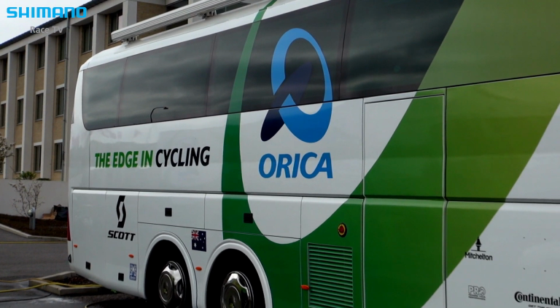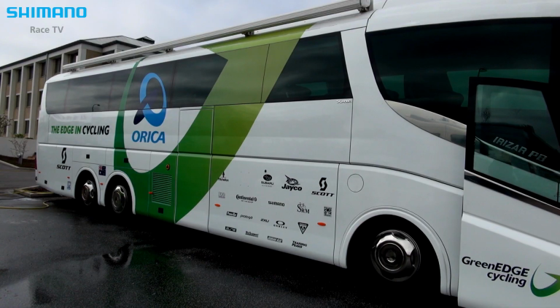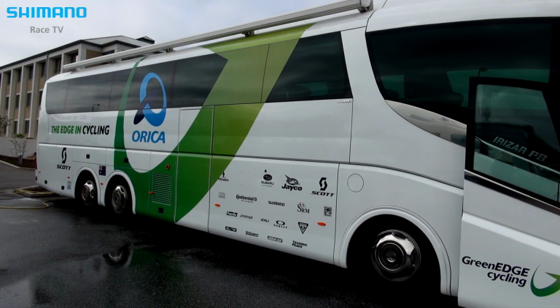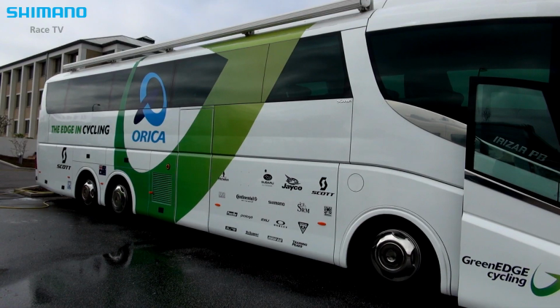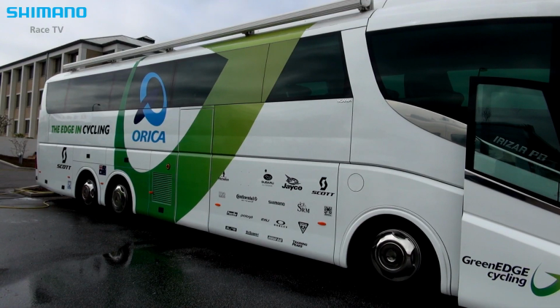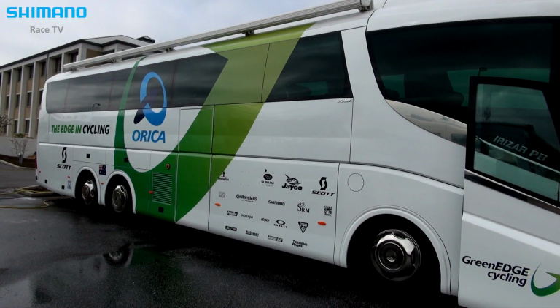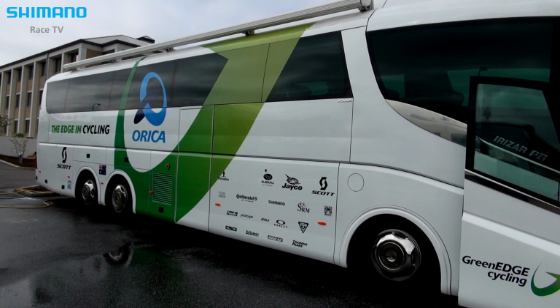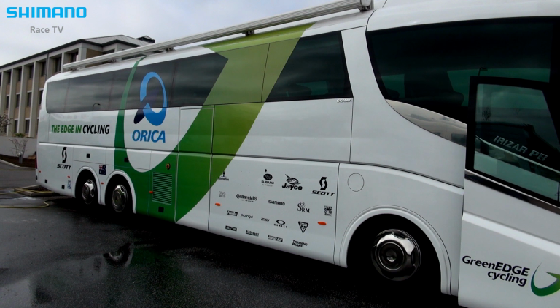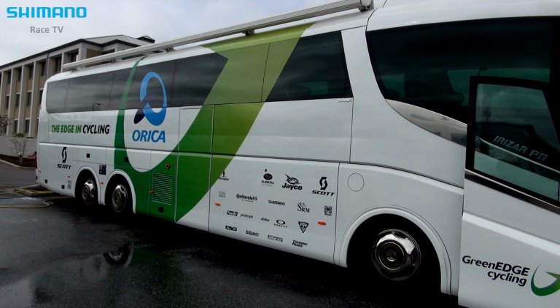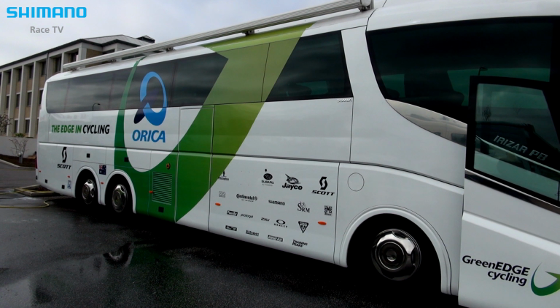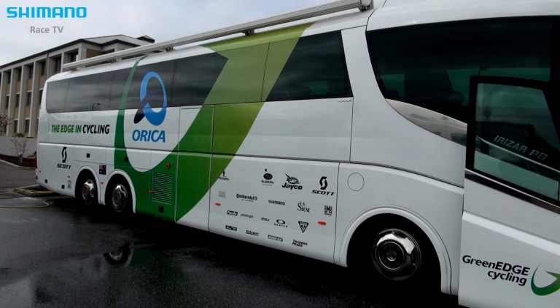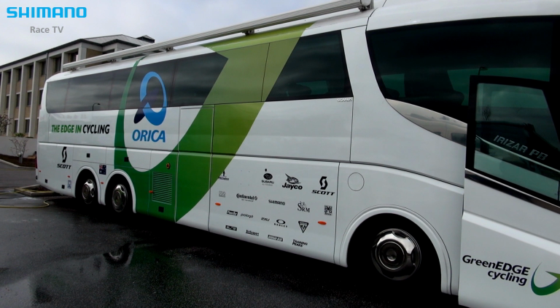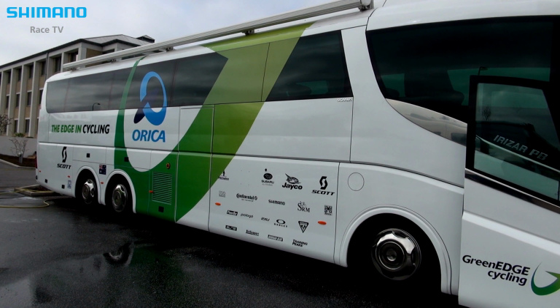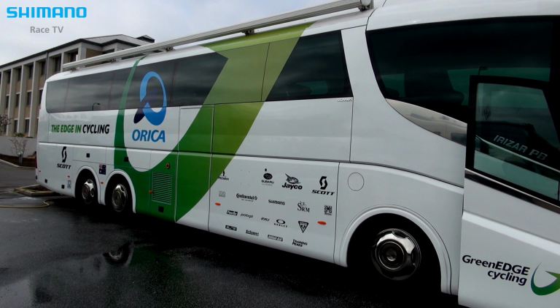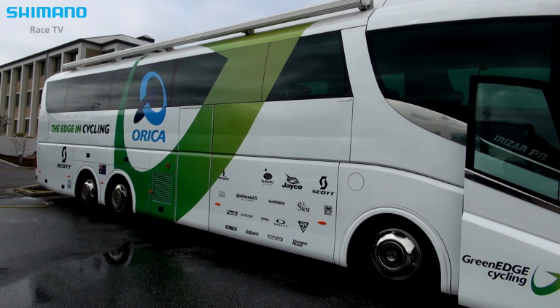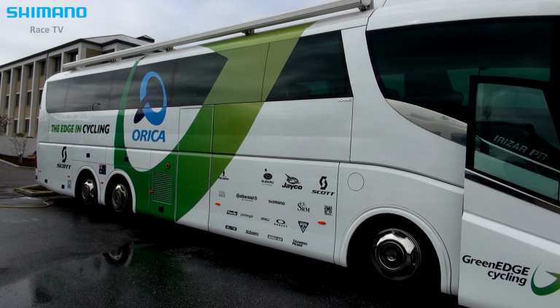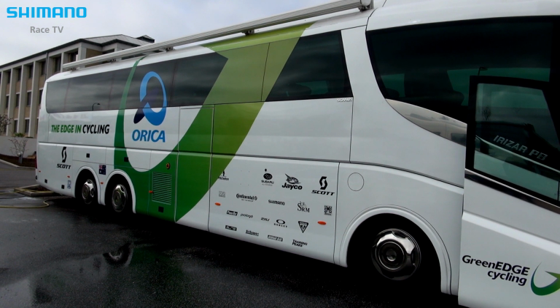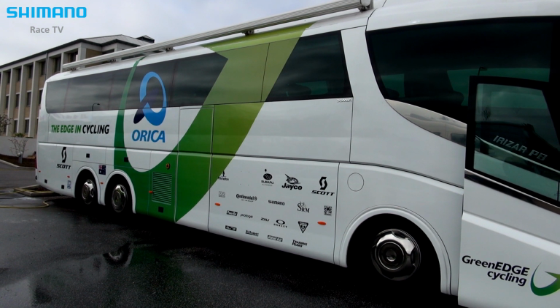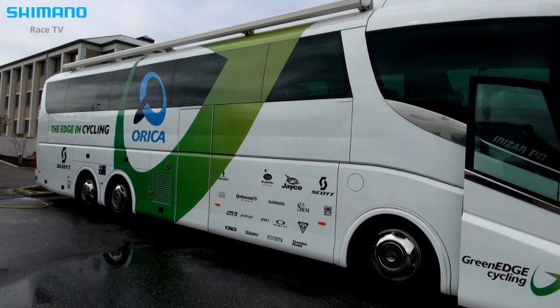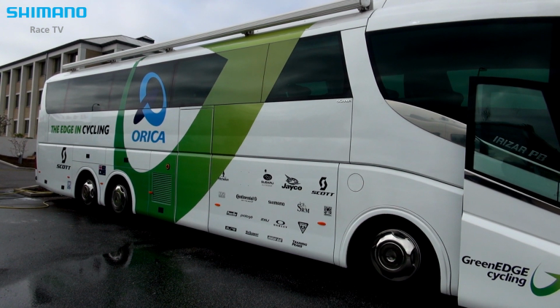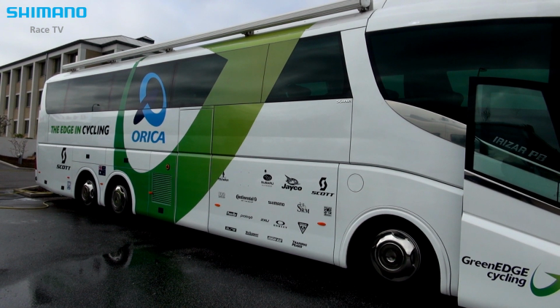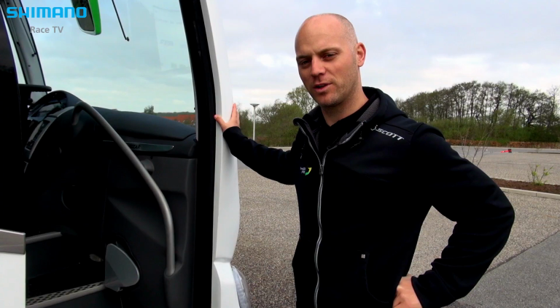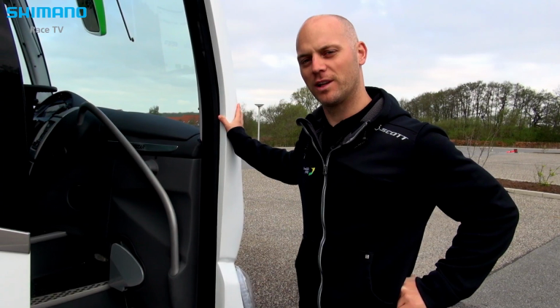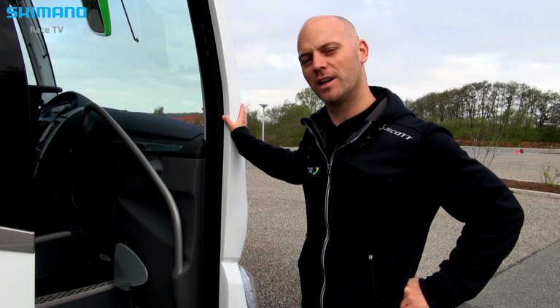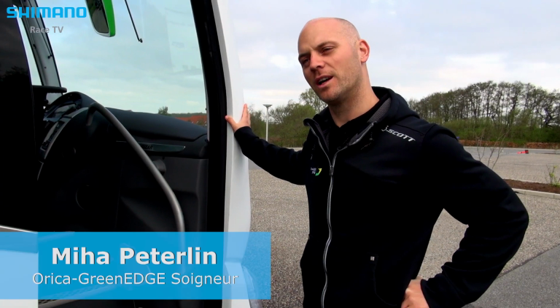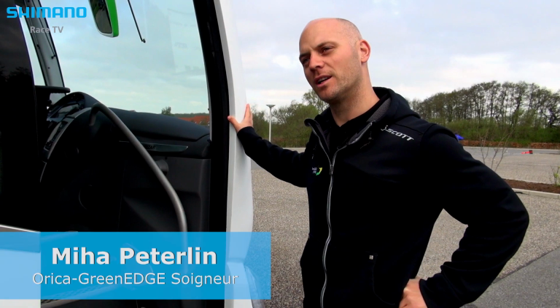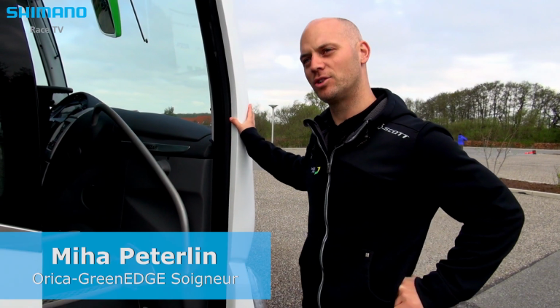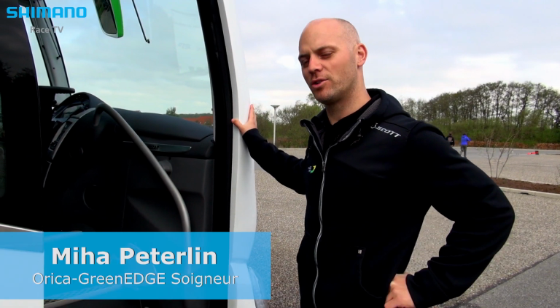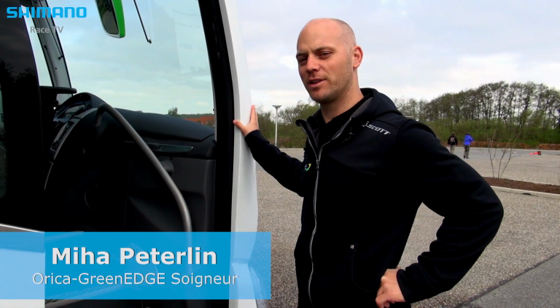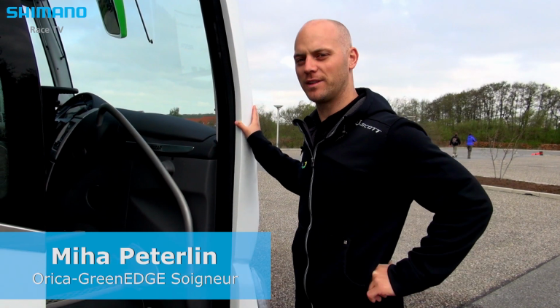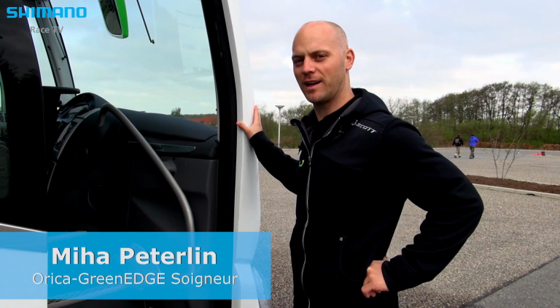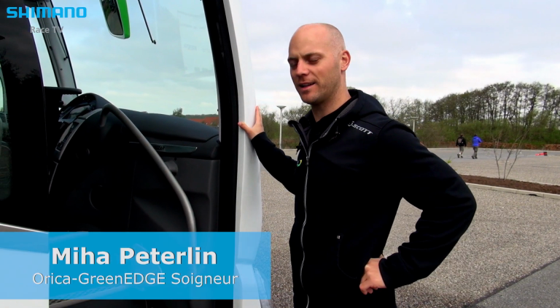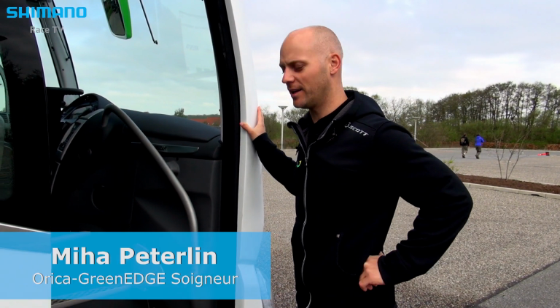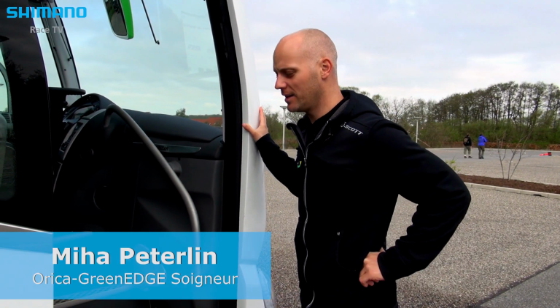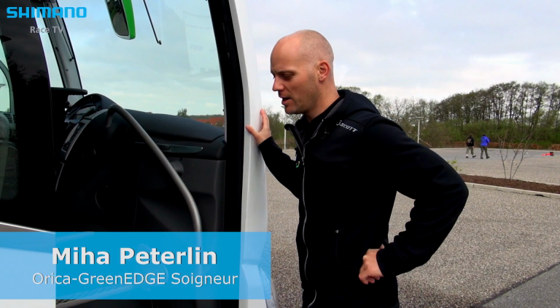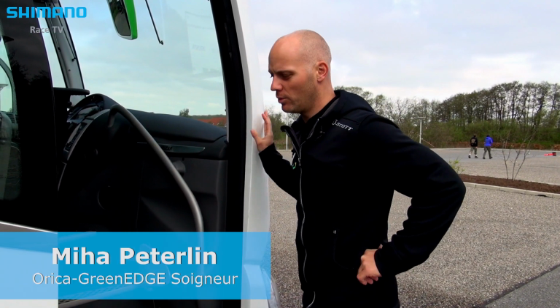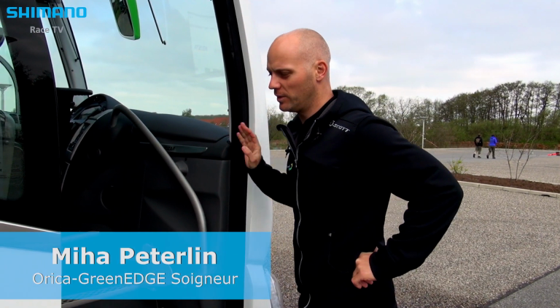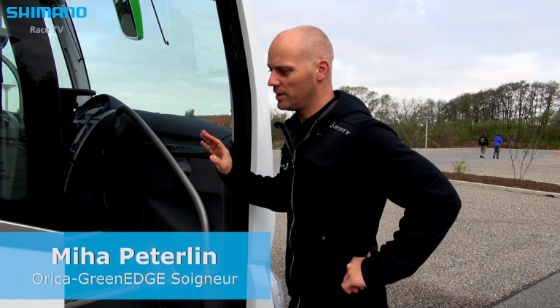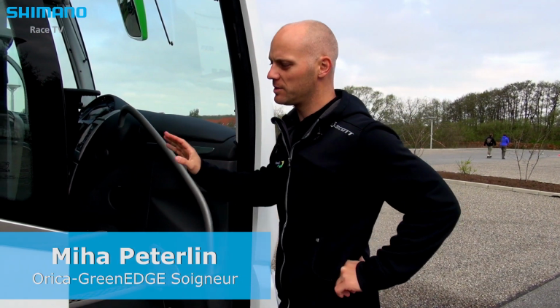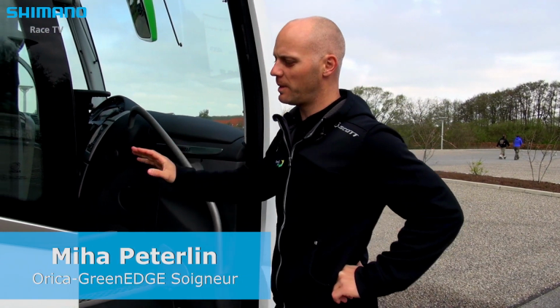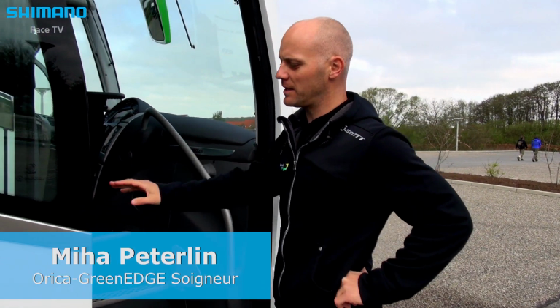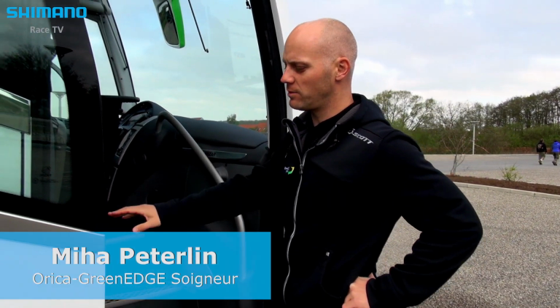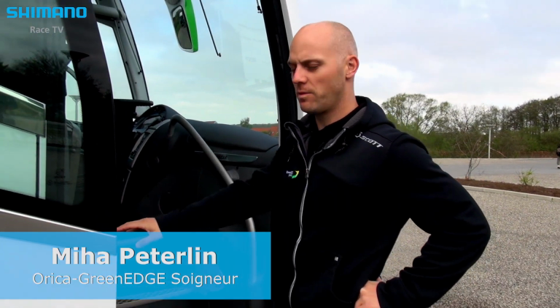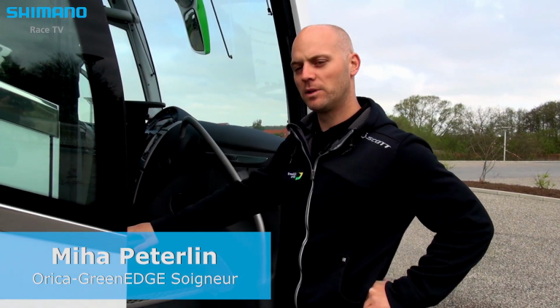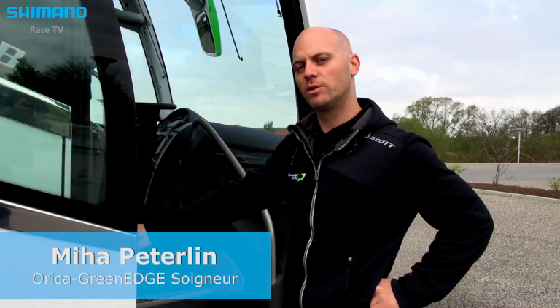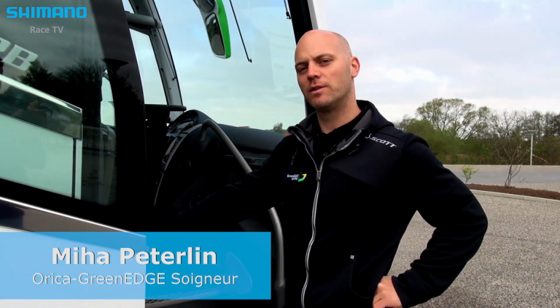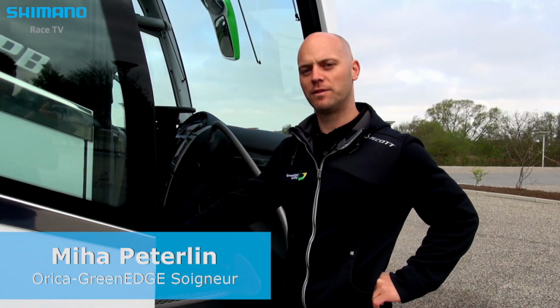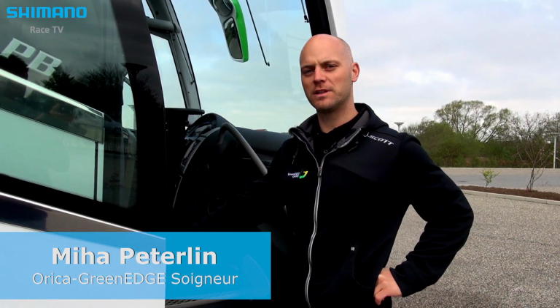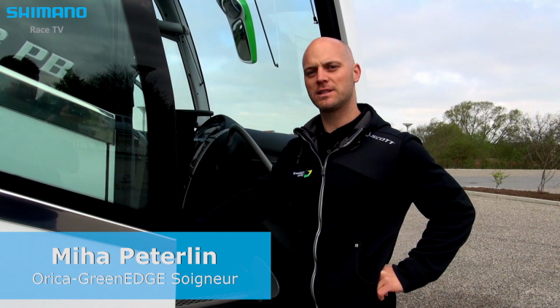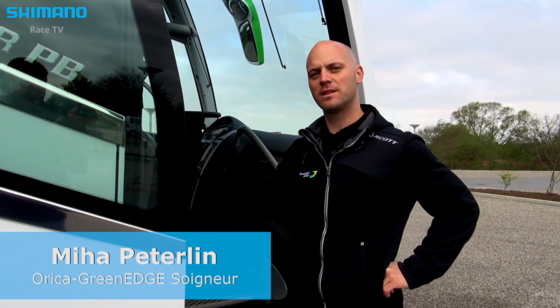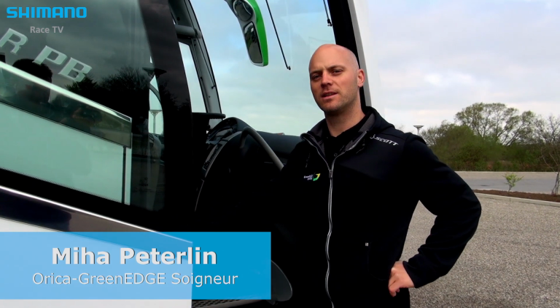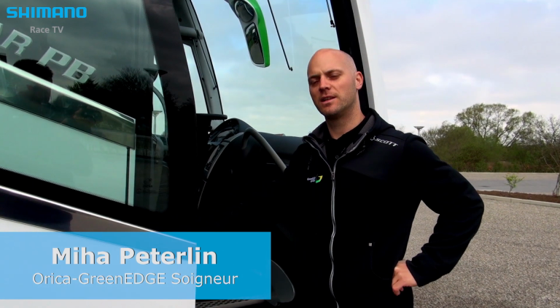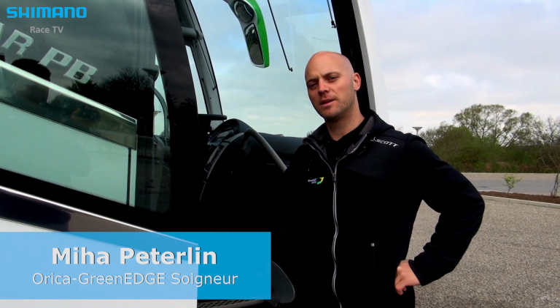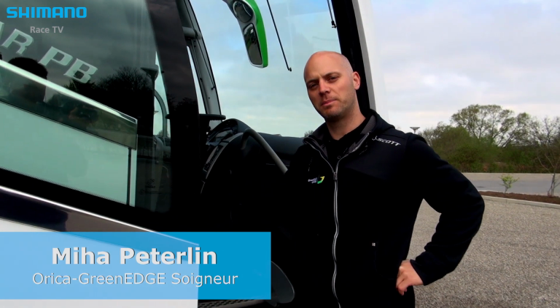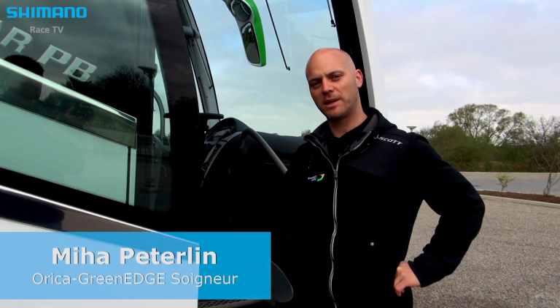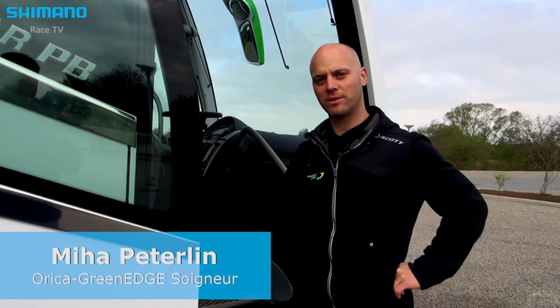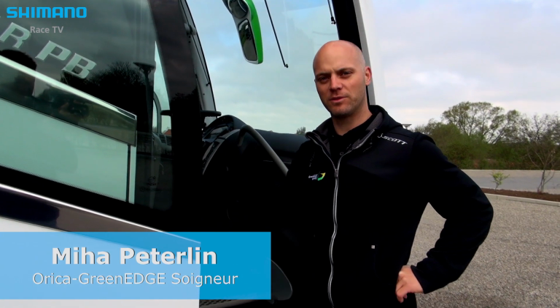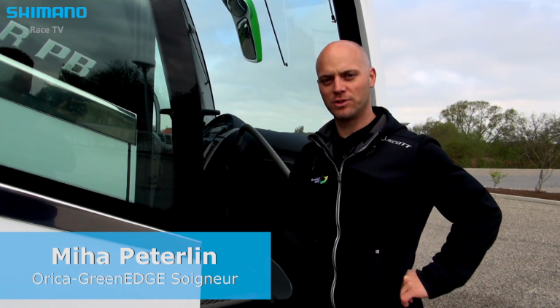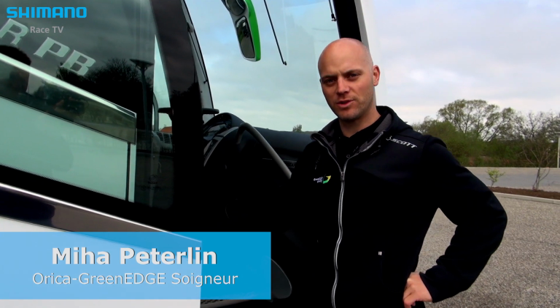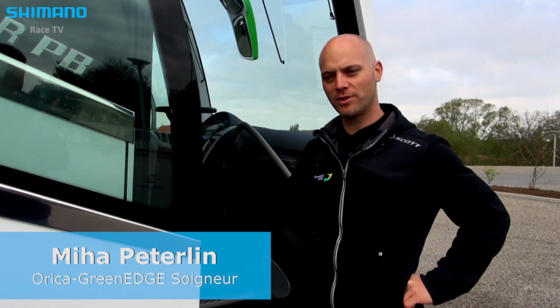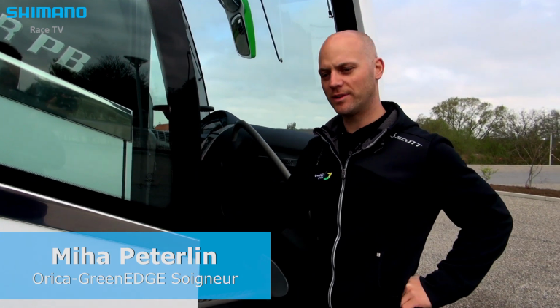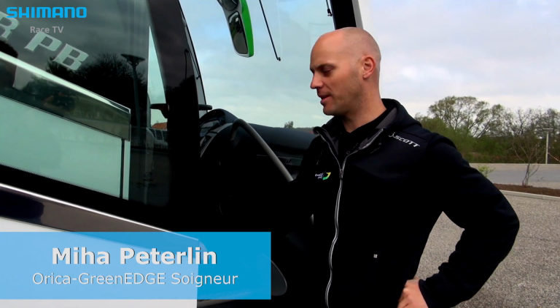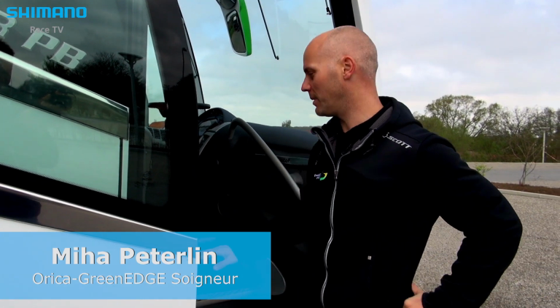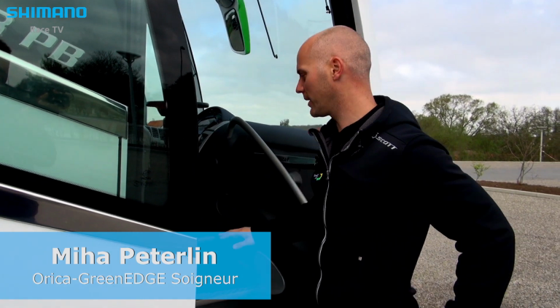This is the GreenEdge bus for the Giro d'Italia. With this bus we will do the first part of the Giro in Denmark.